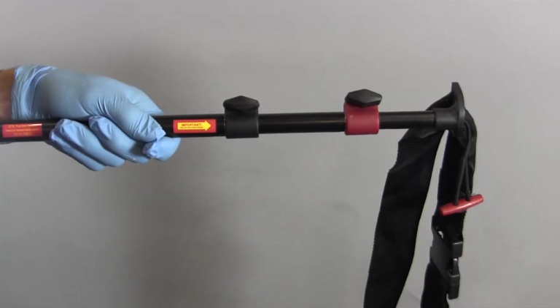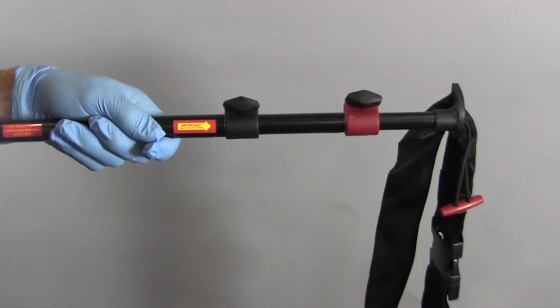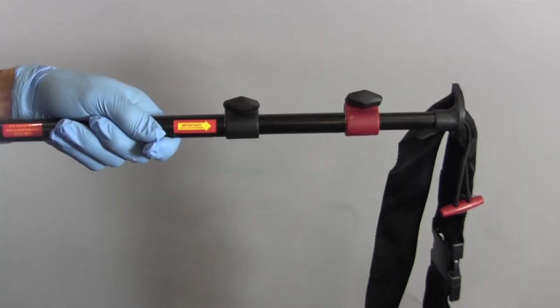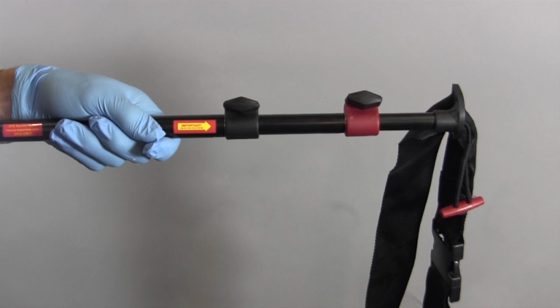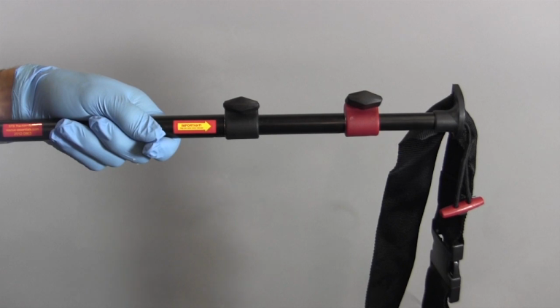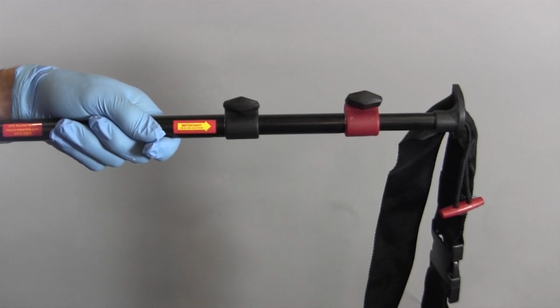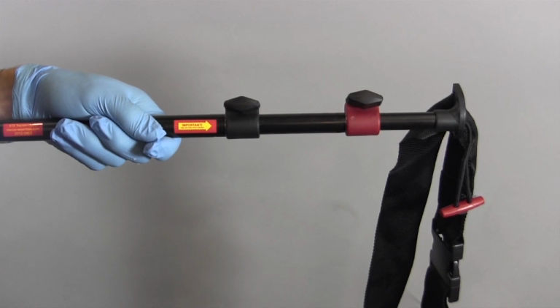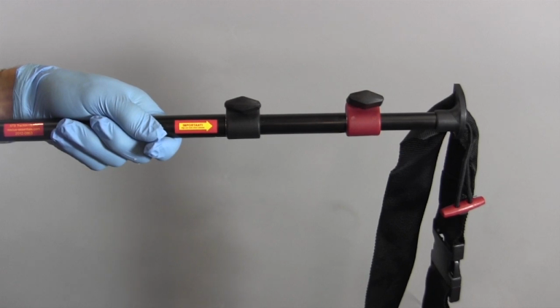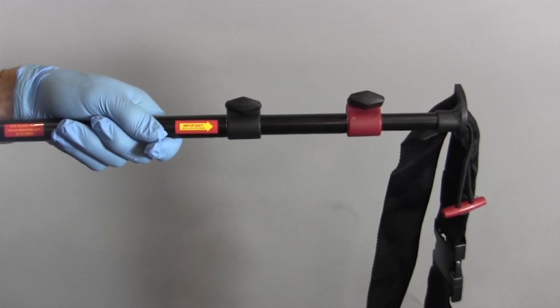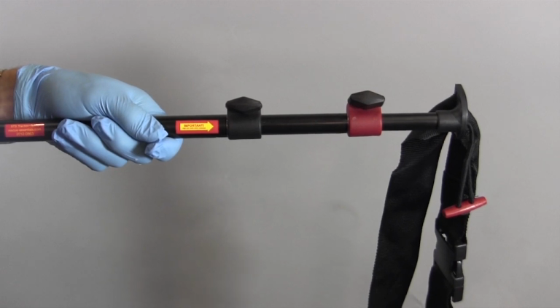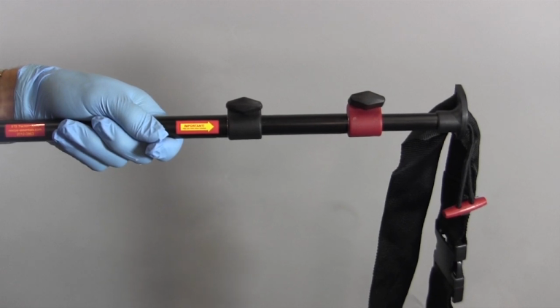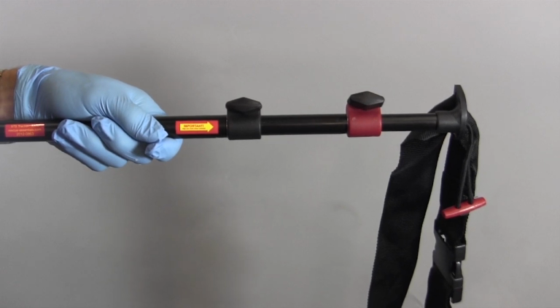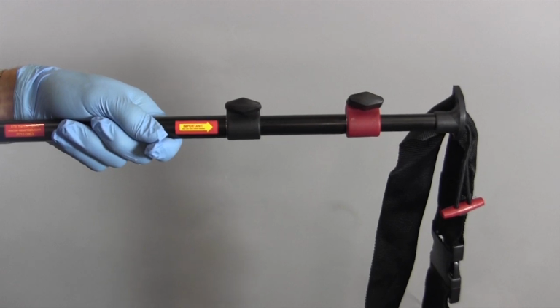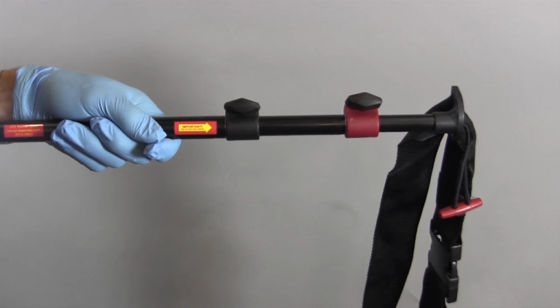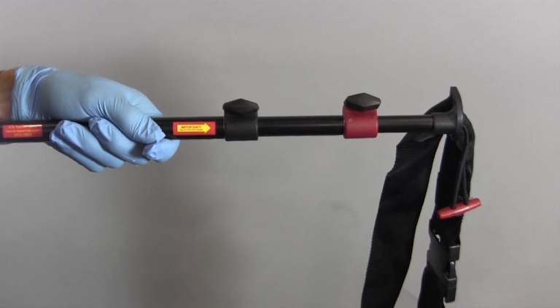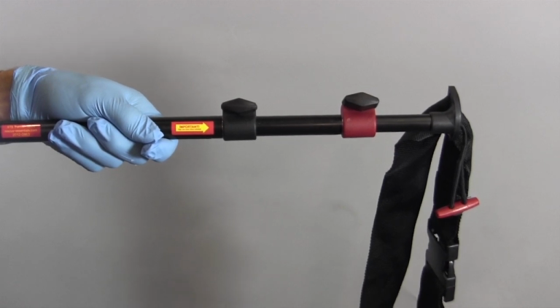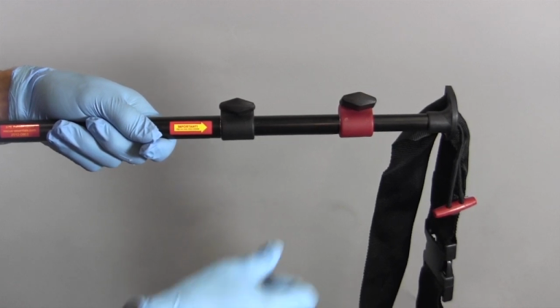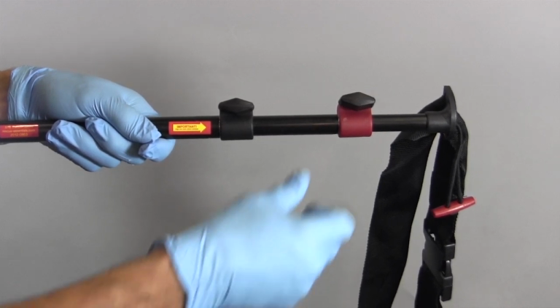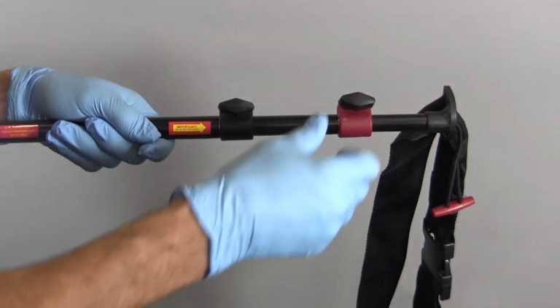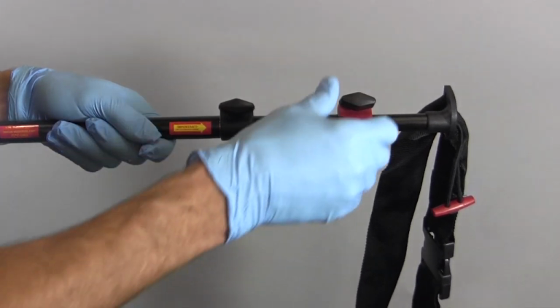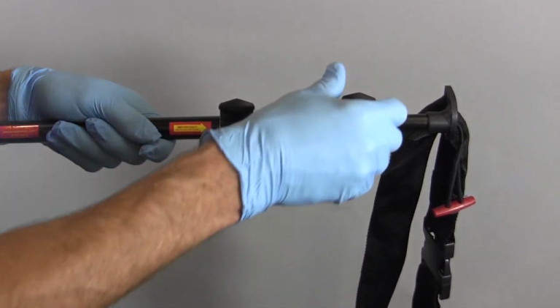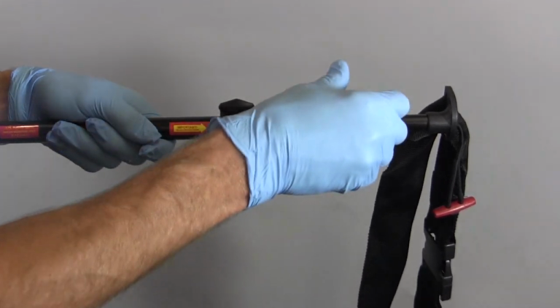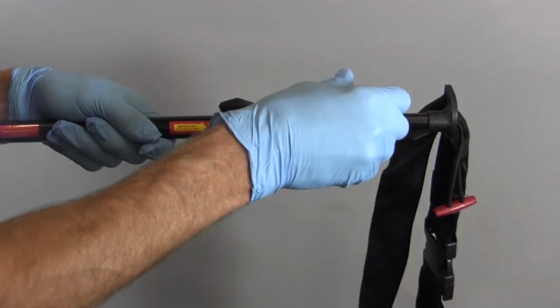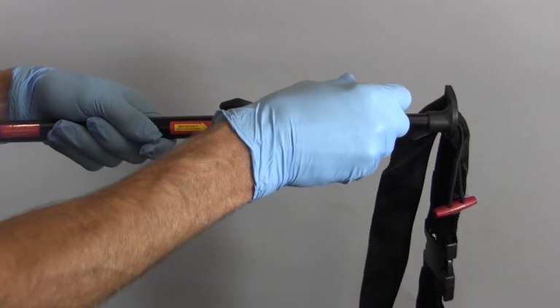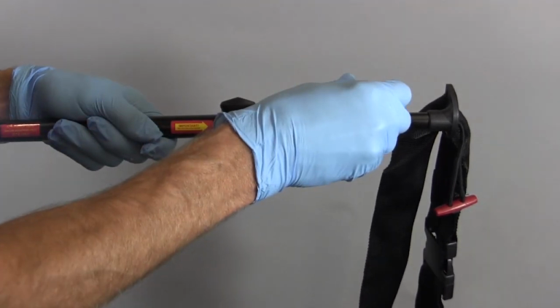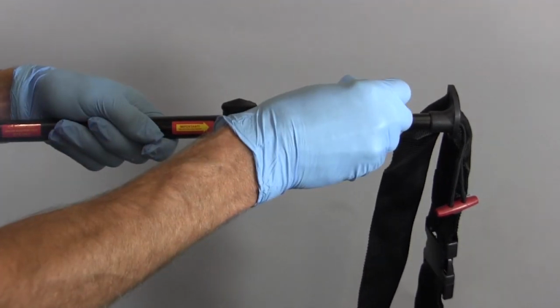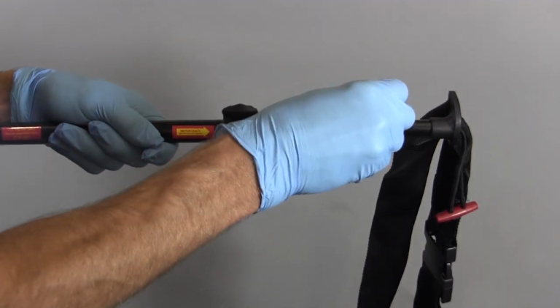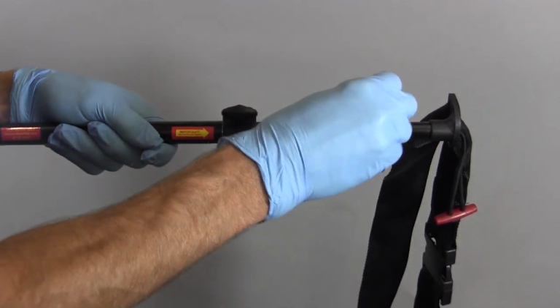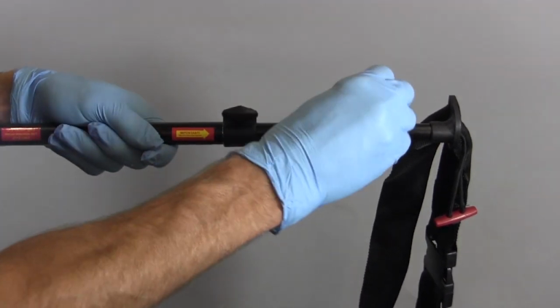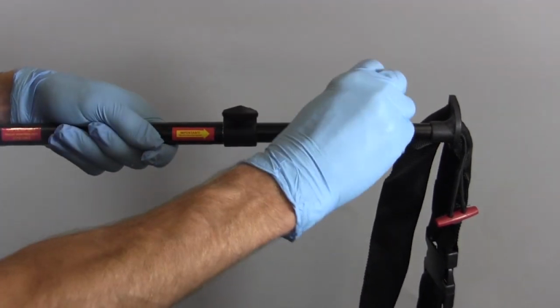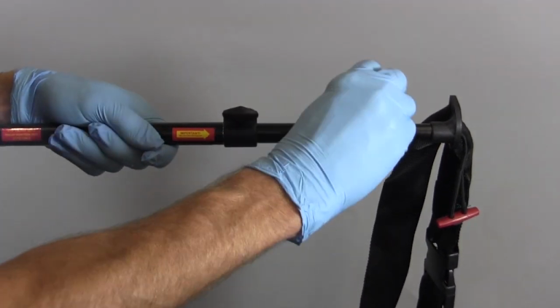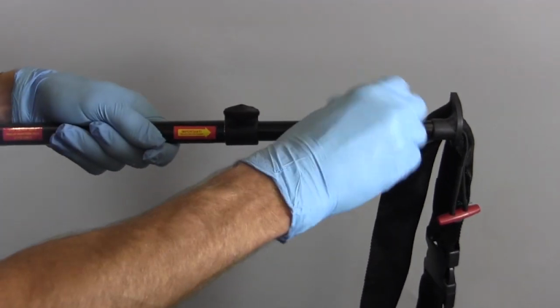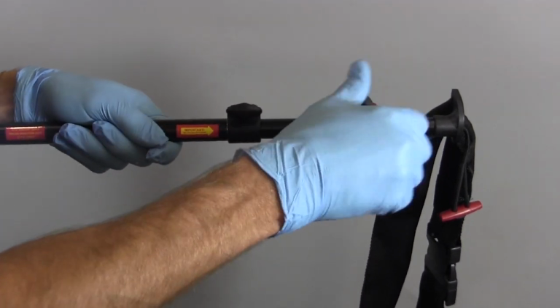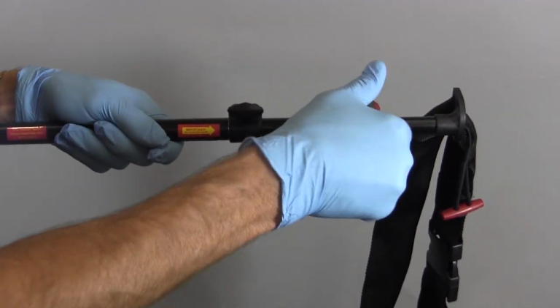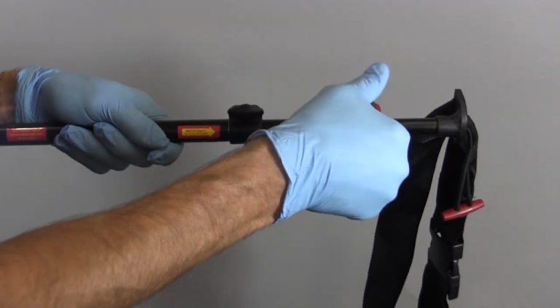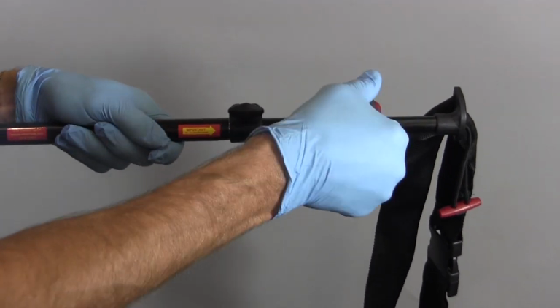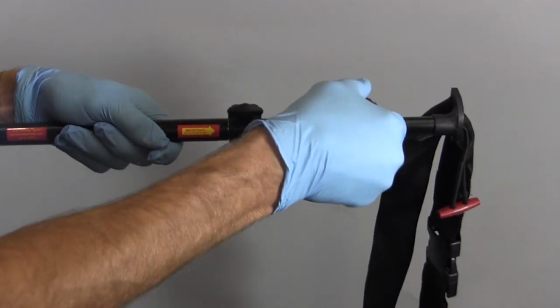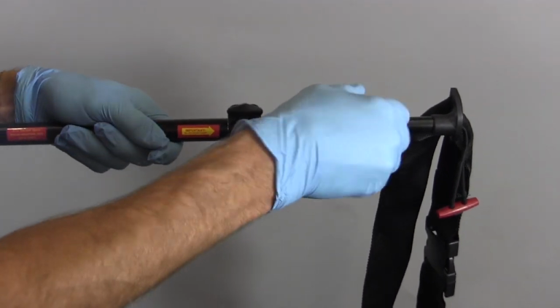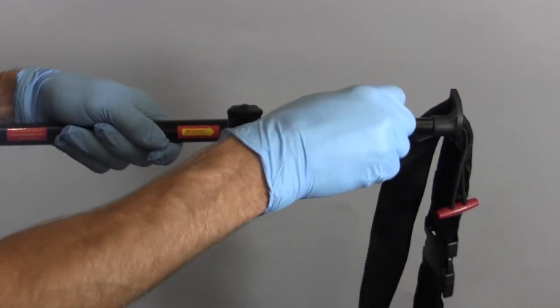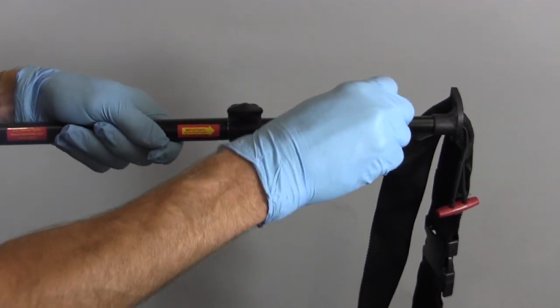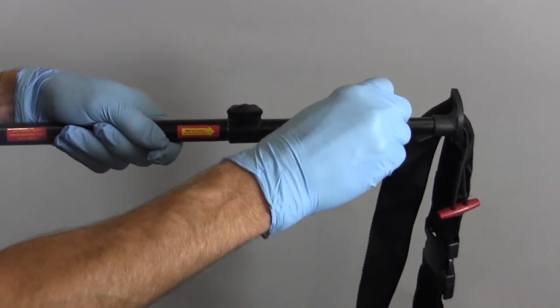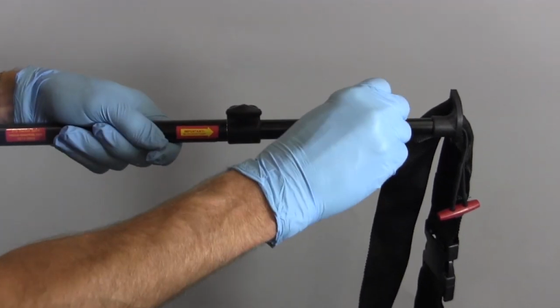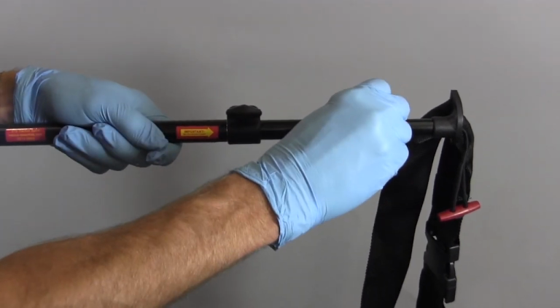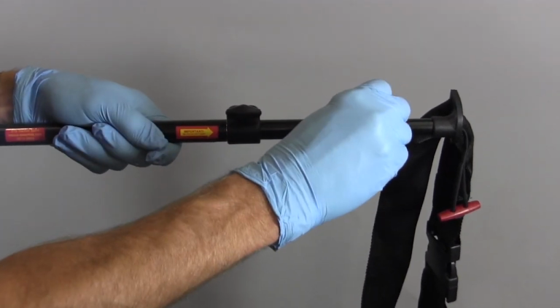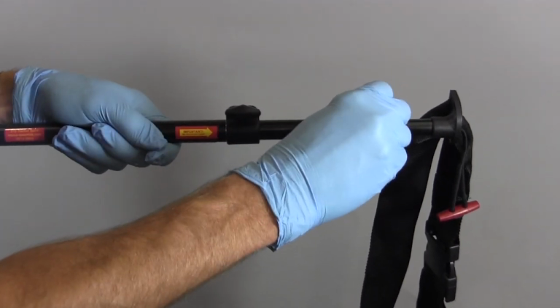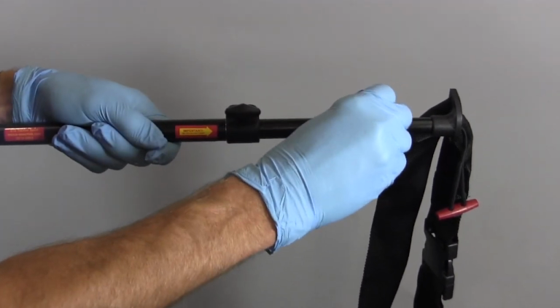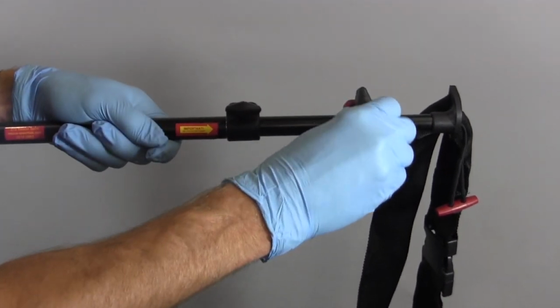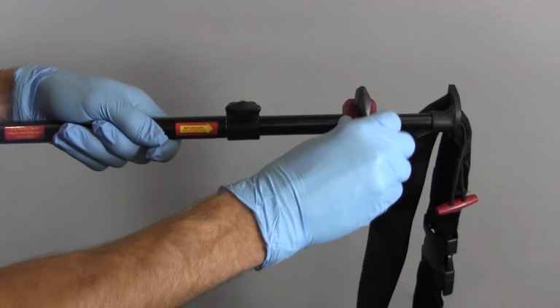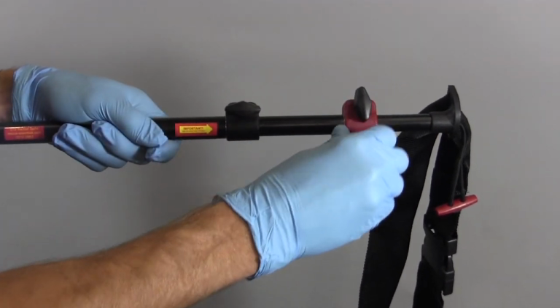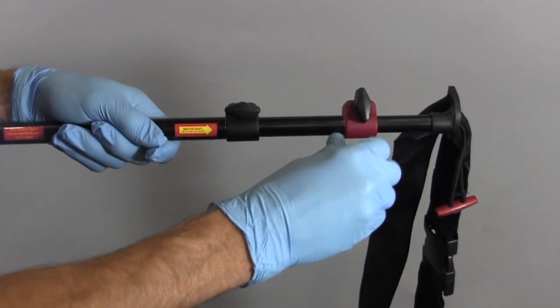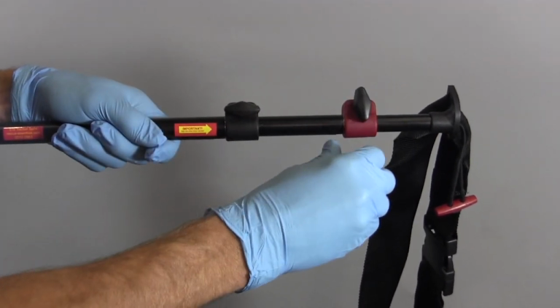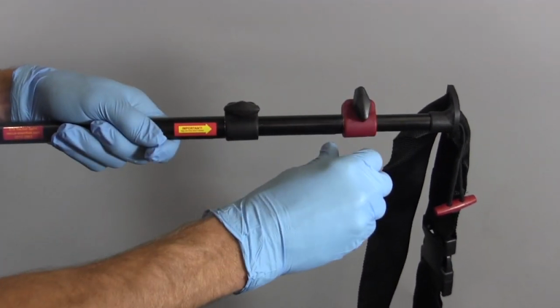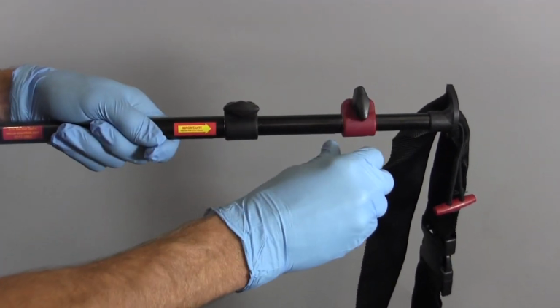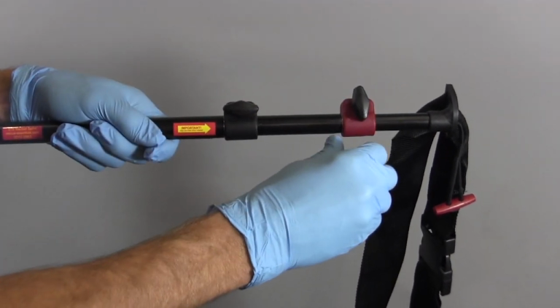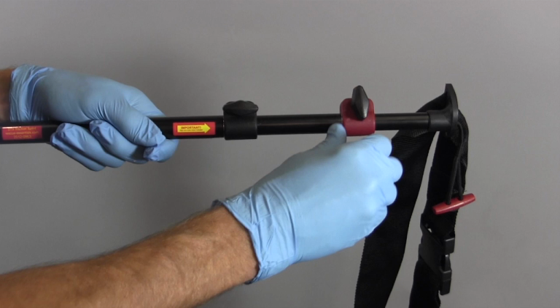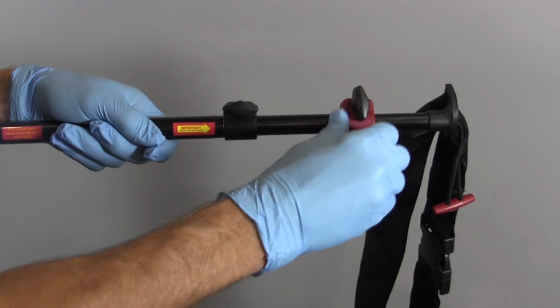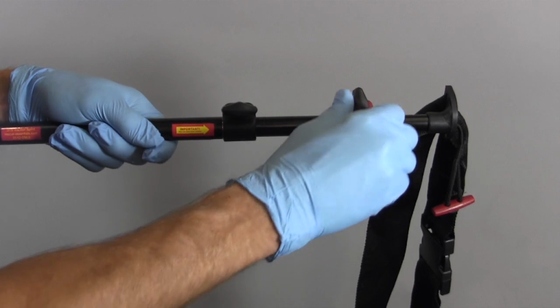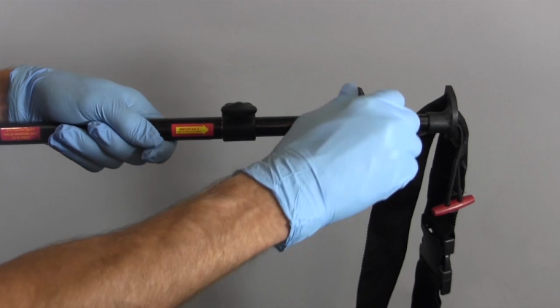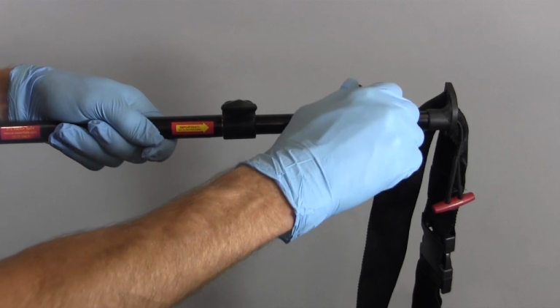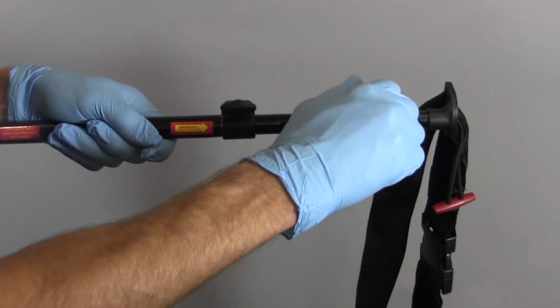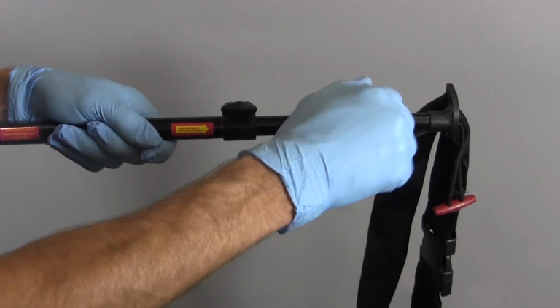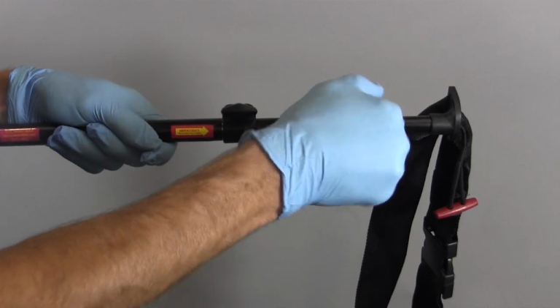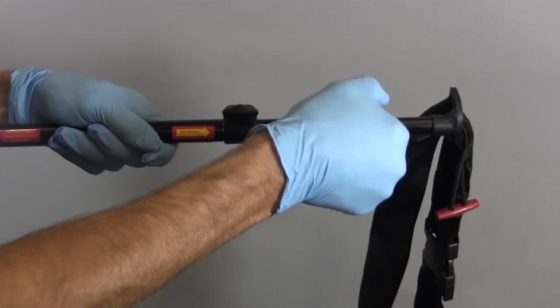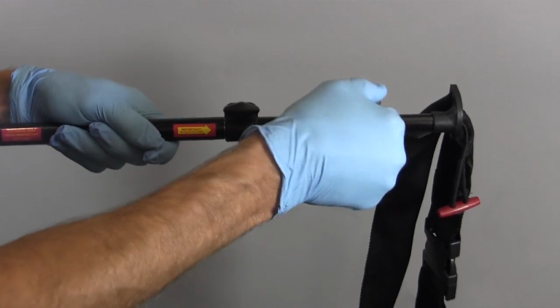The traction splint now uses thumb screws for easy adjustment. Simply loosen or tighten the thumb screws to the desired setting.